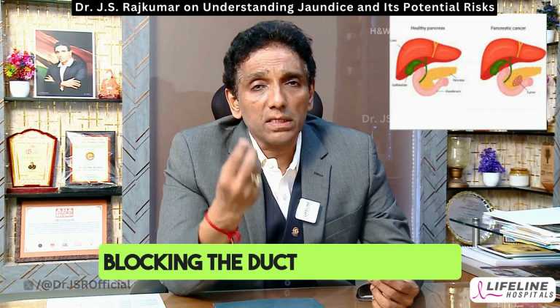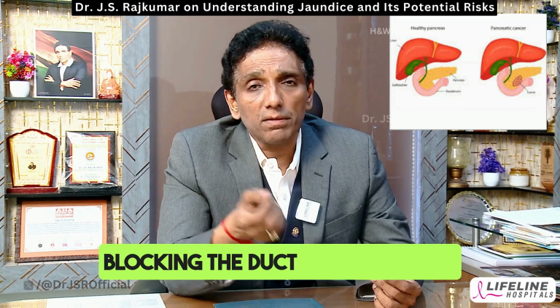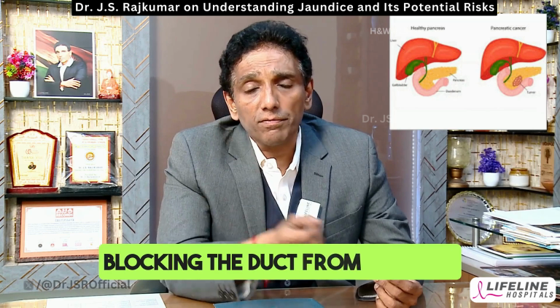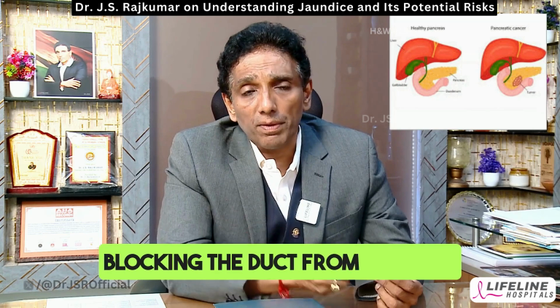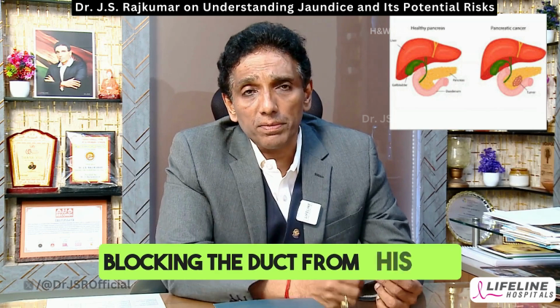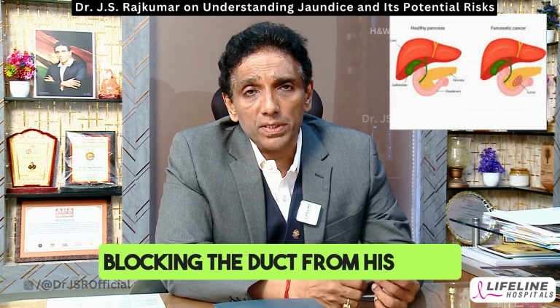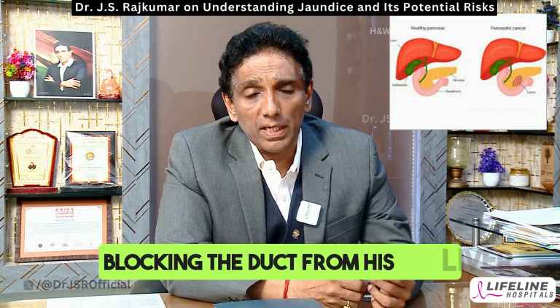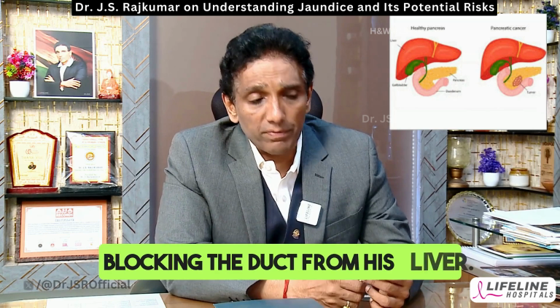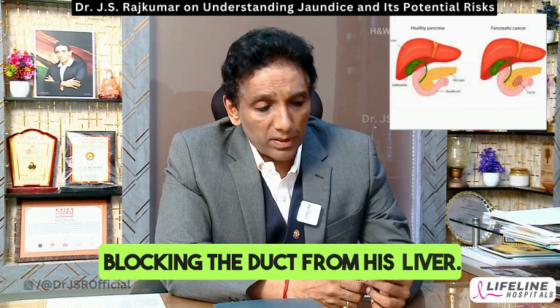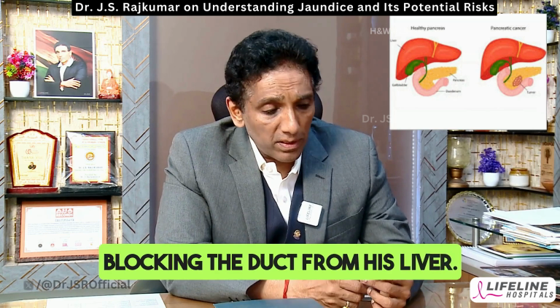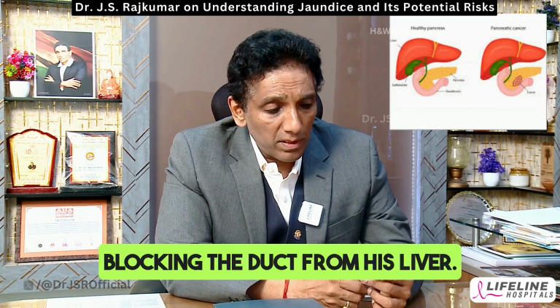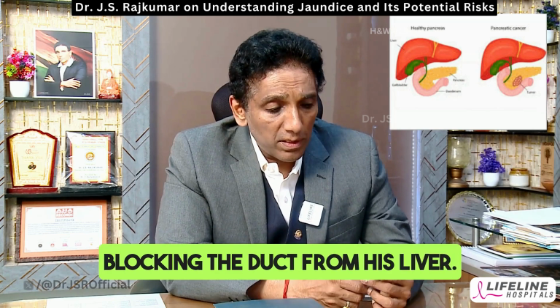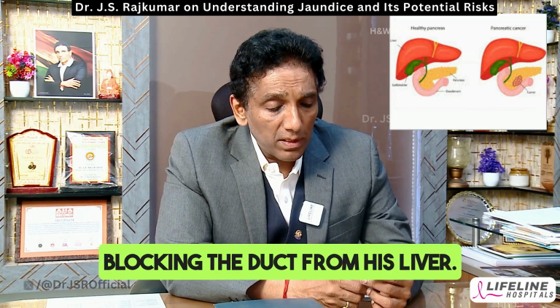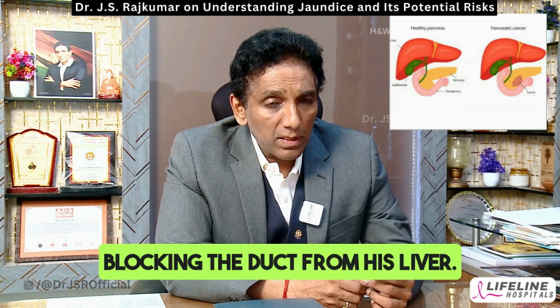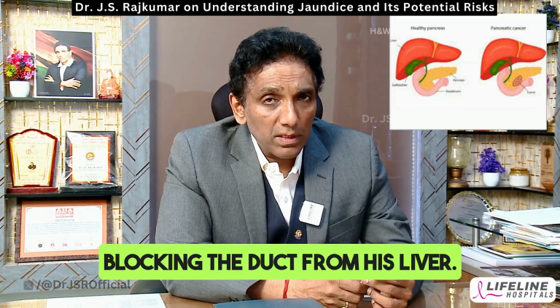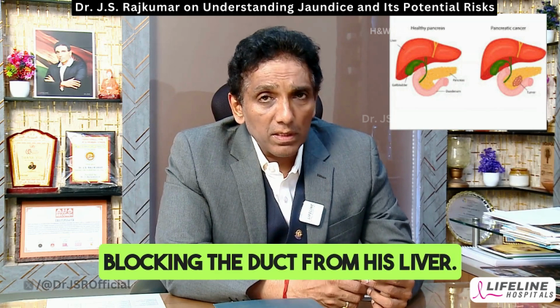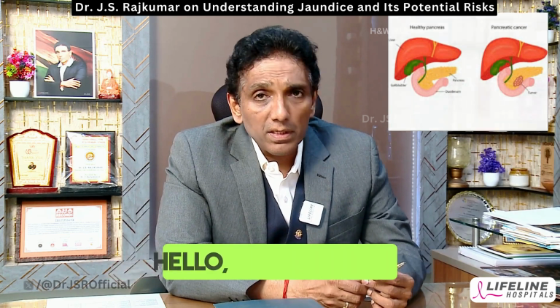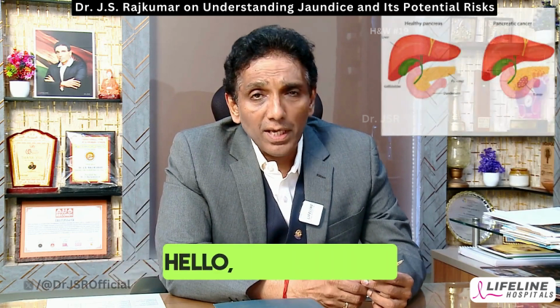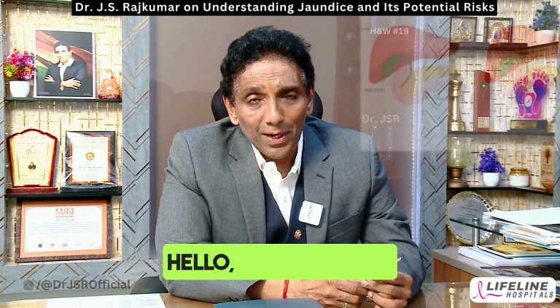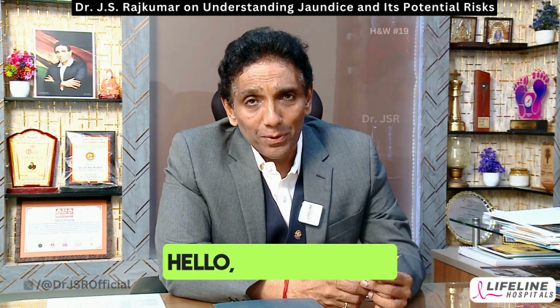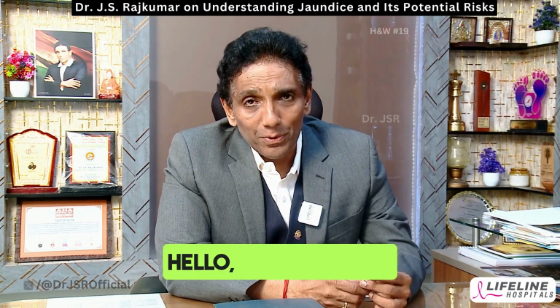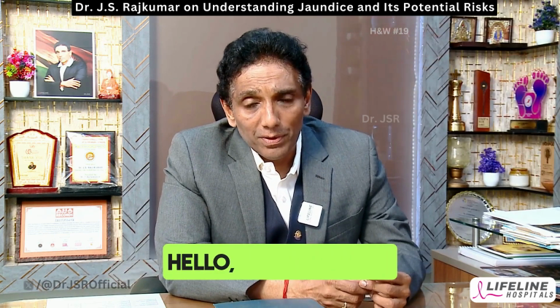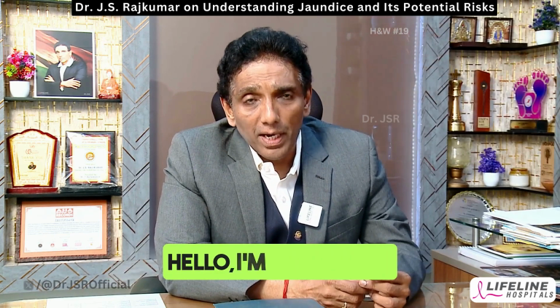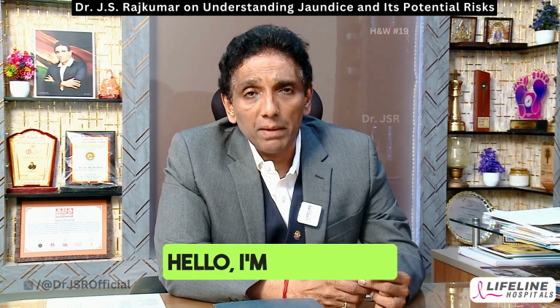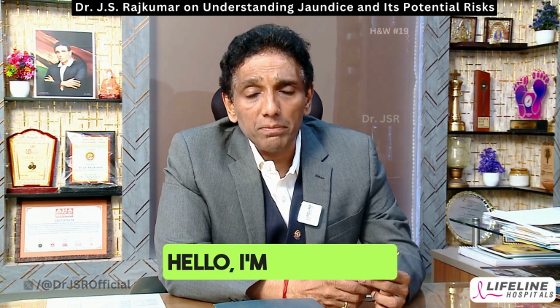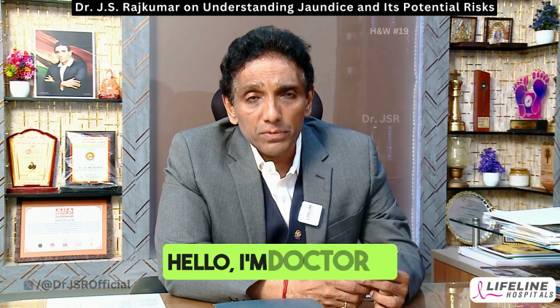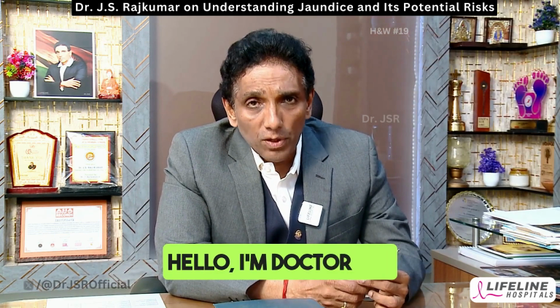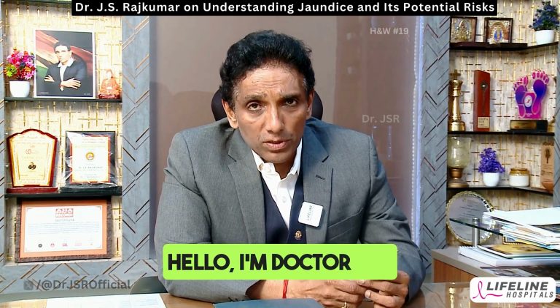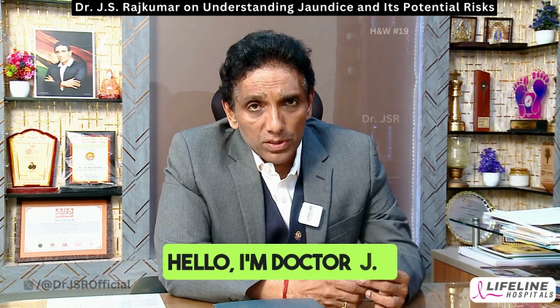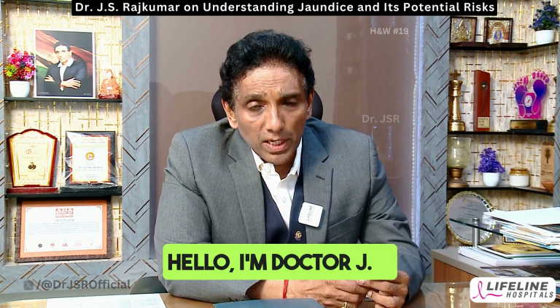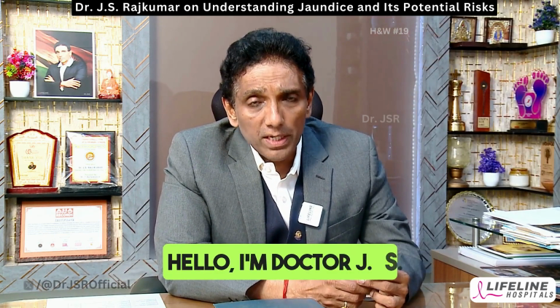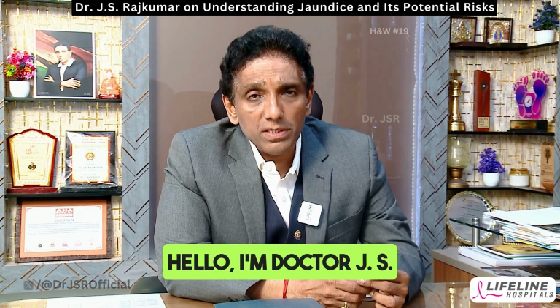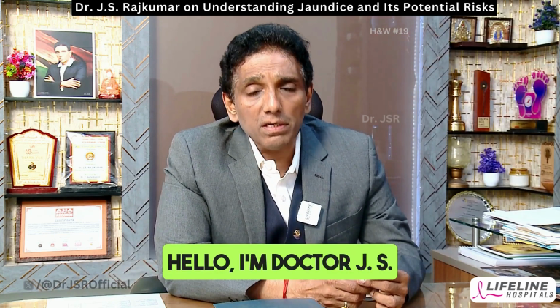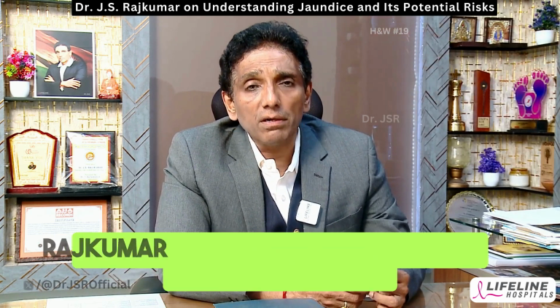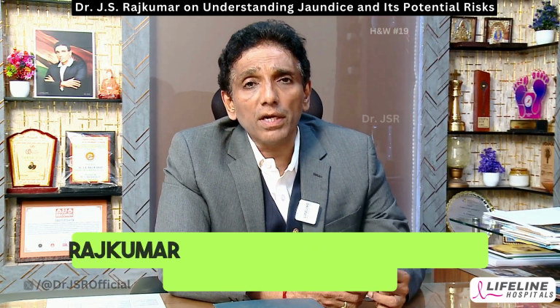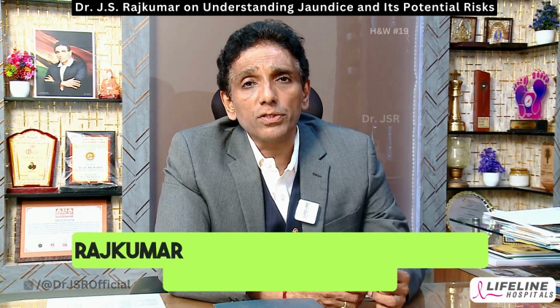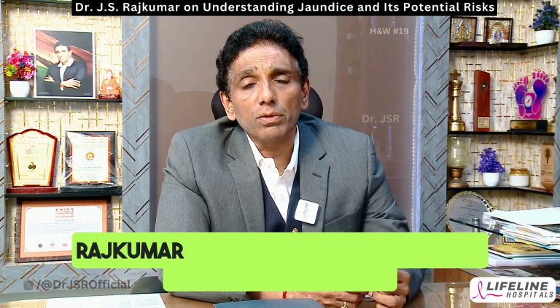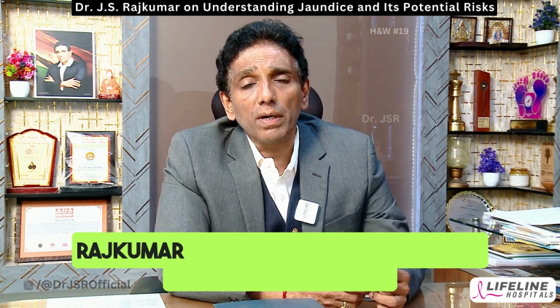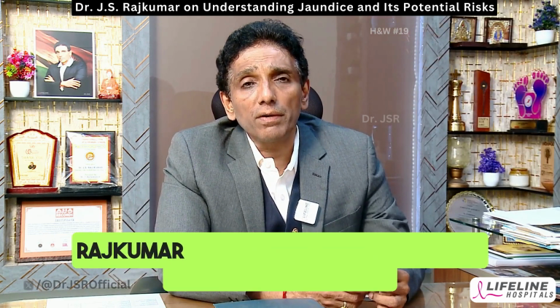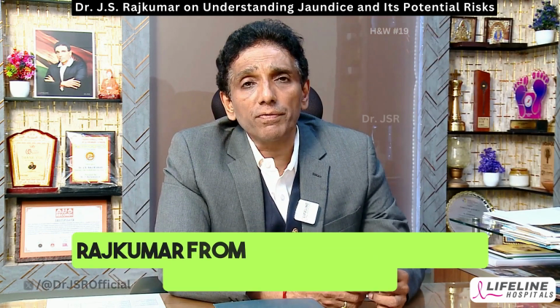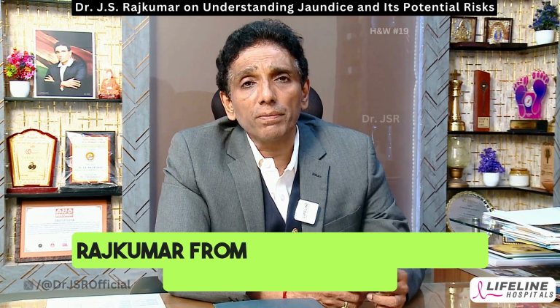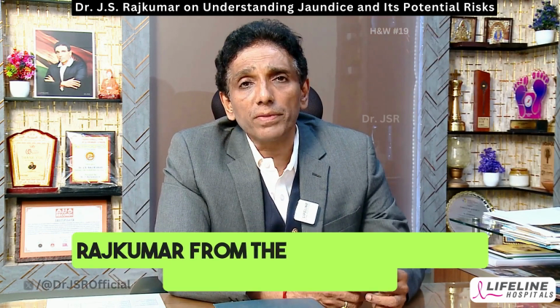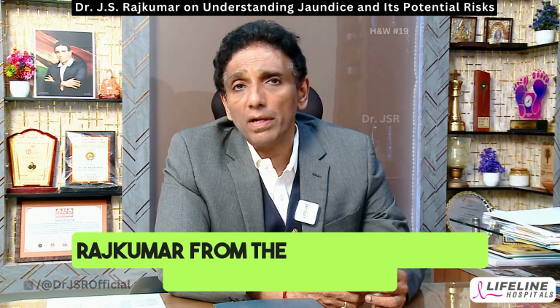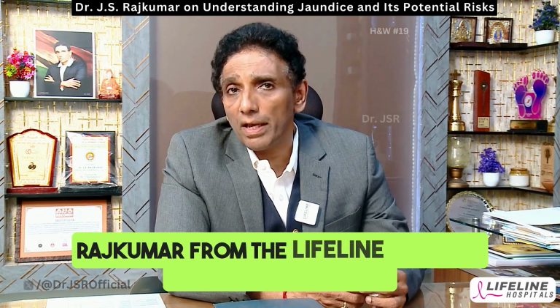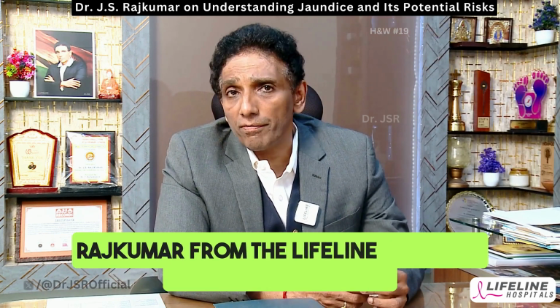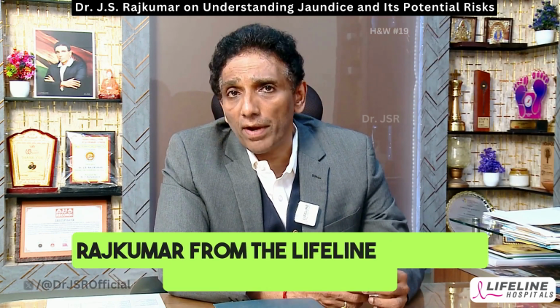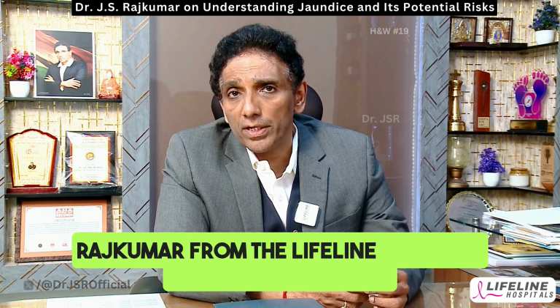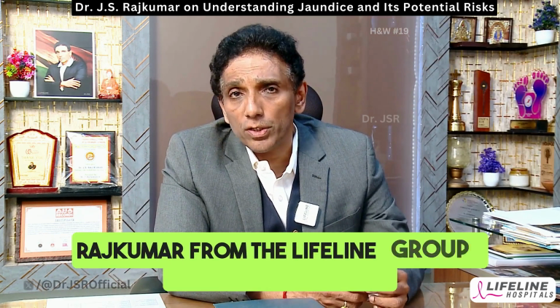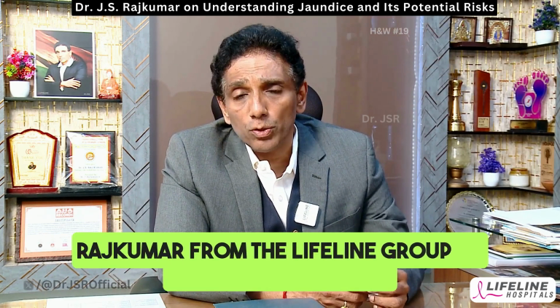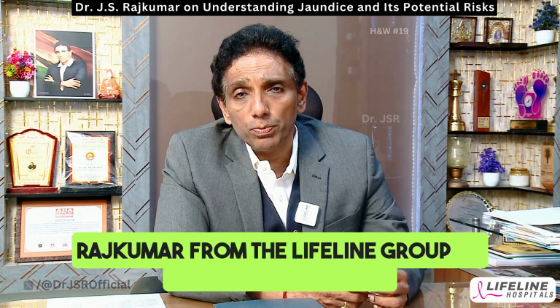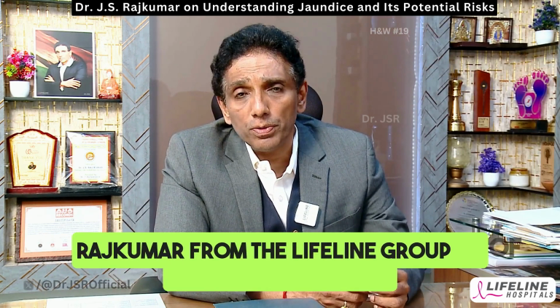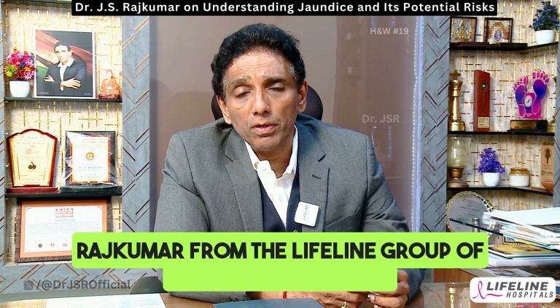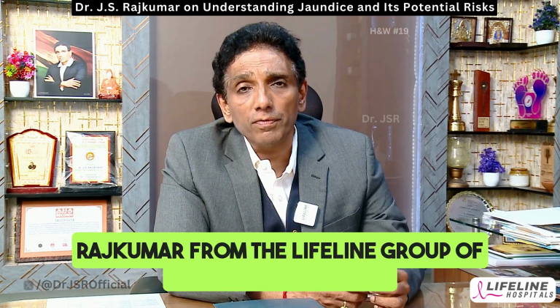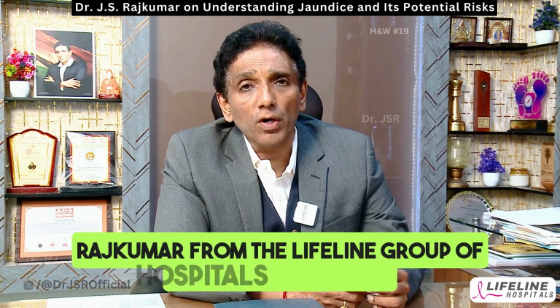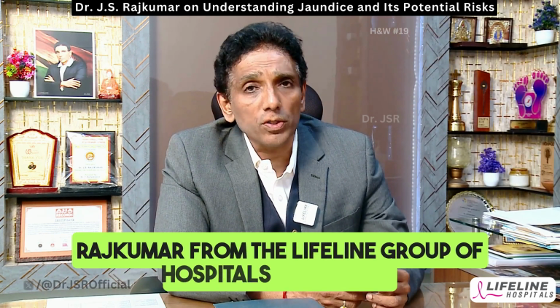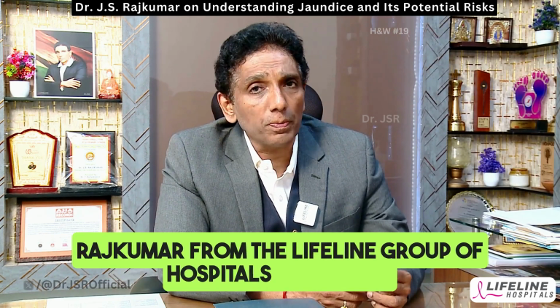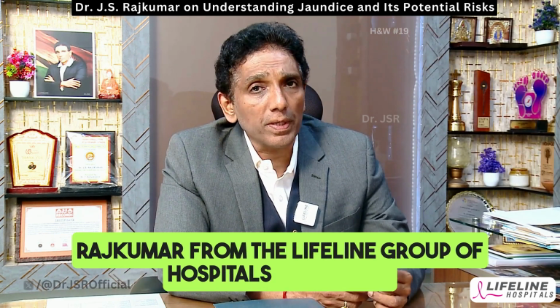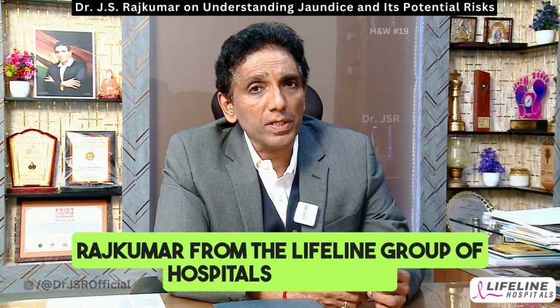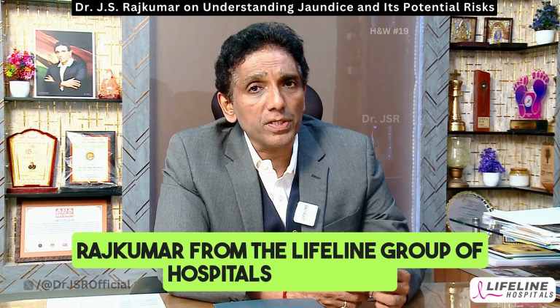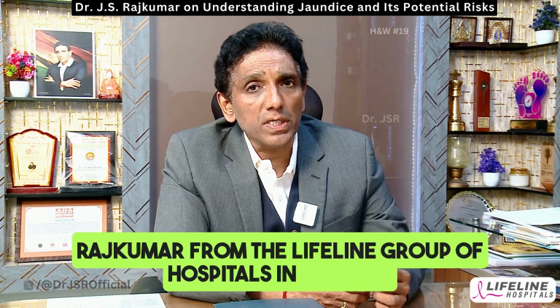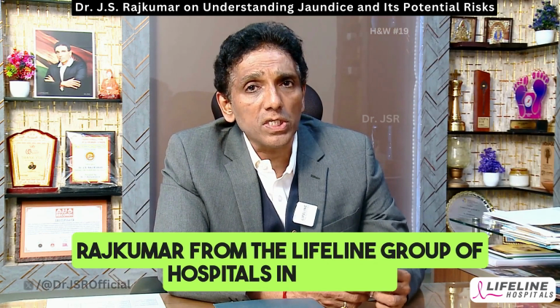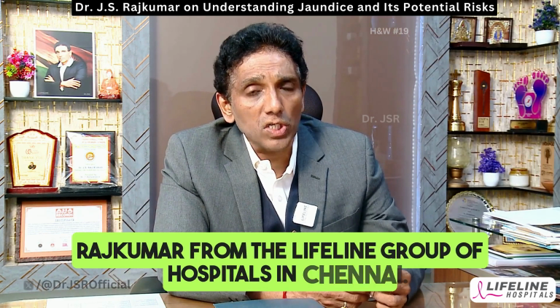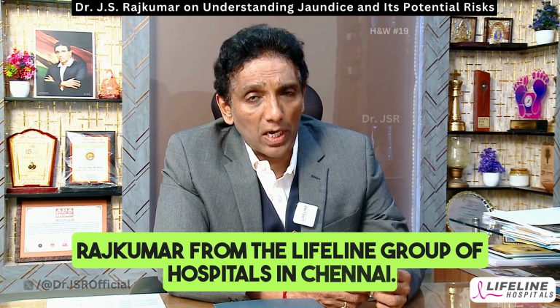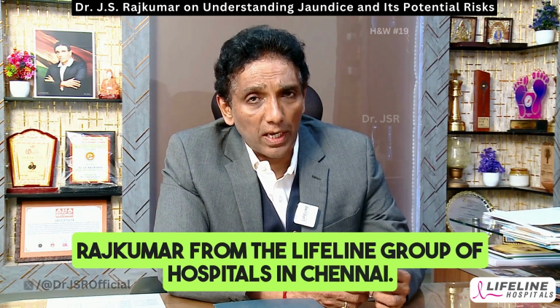Hello, I'm Dr. J.S. Rajkumar from the Lifeline Group of Hospitals in Chennai.